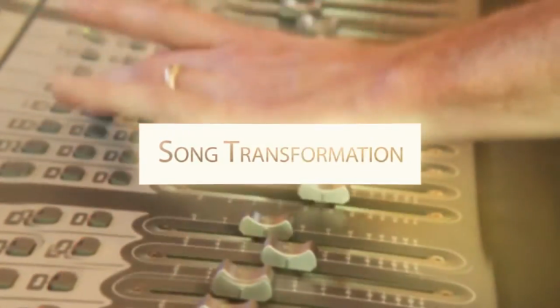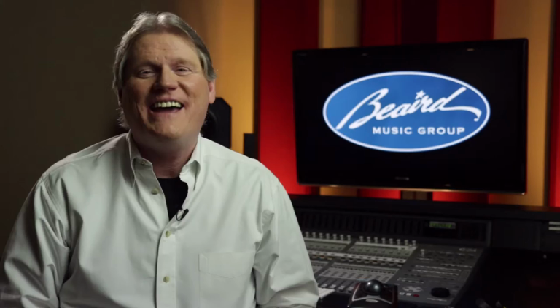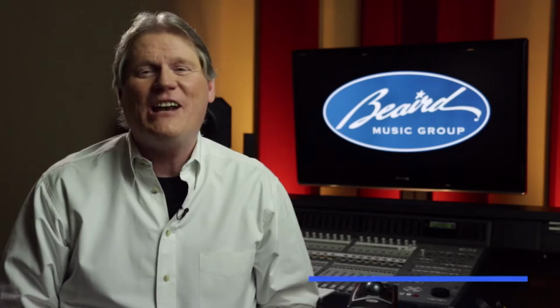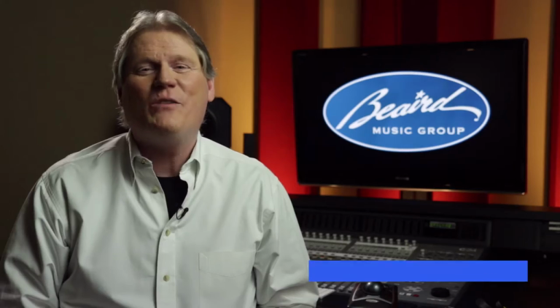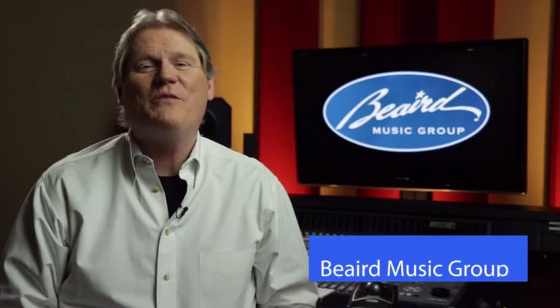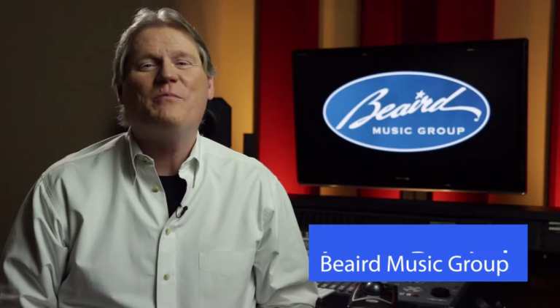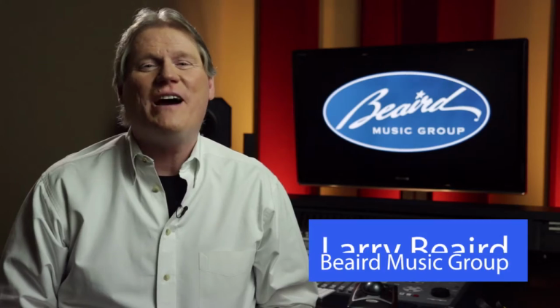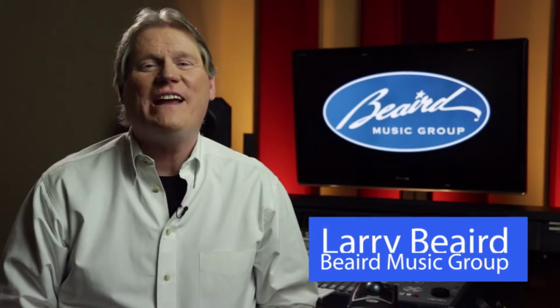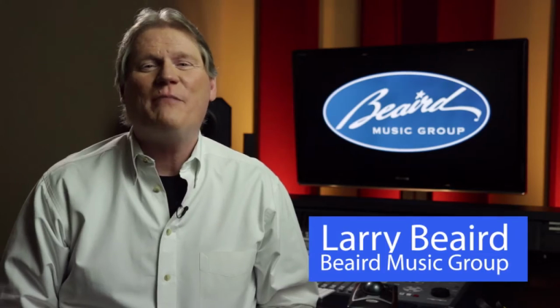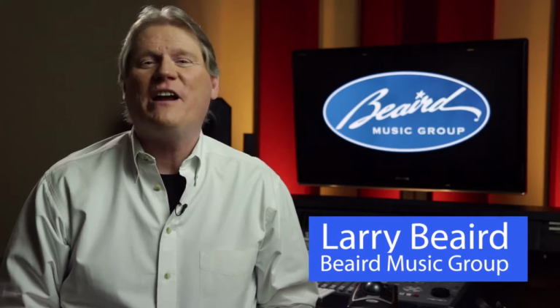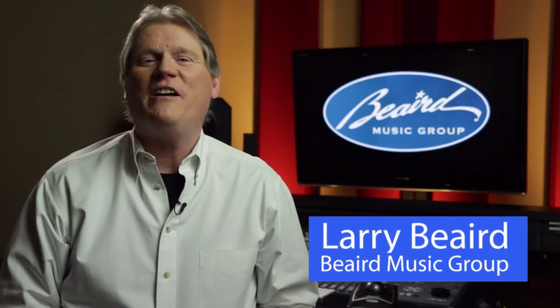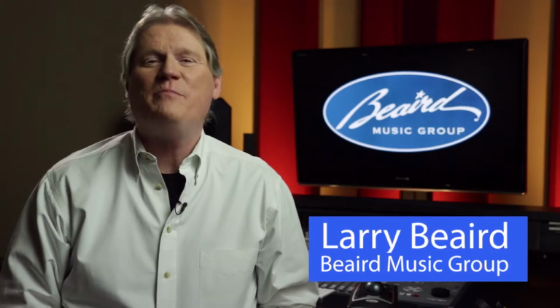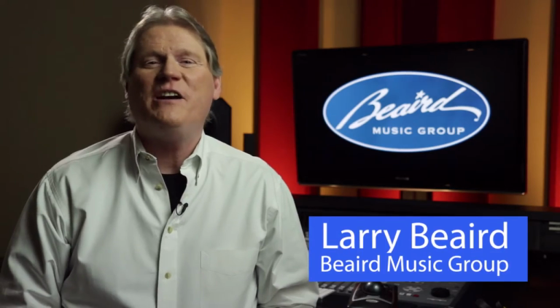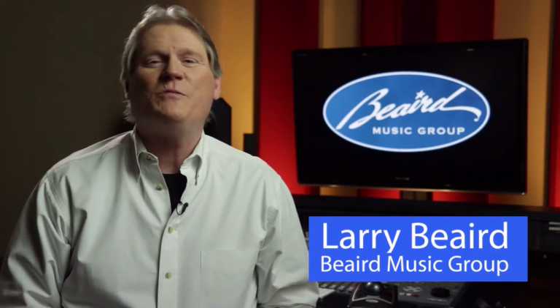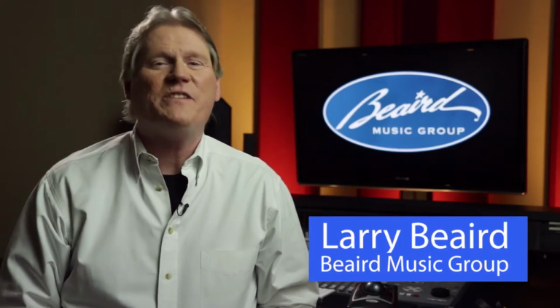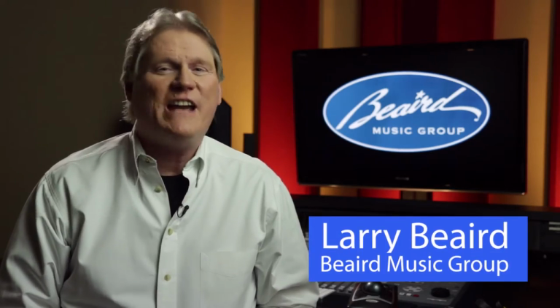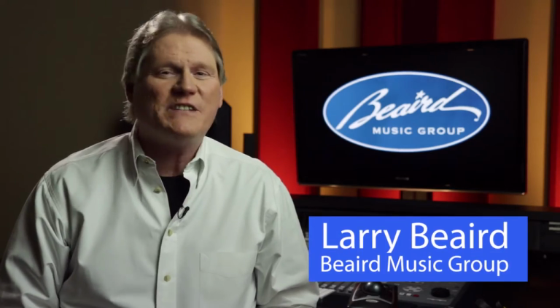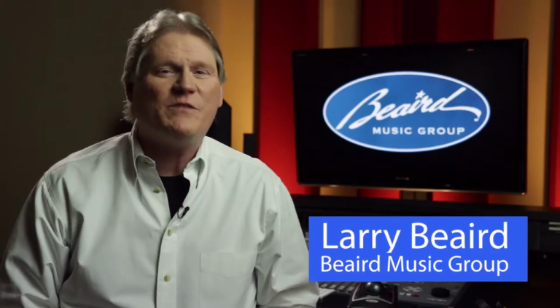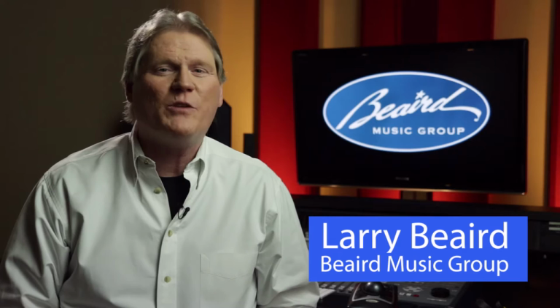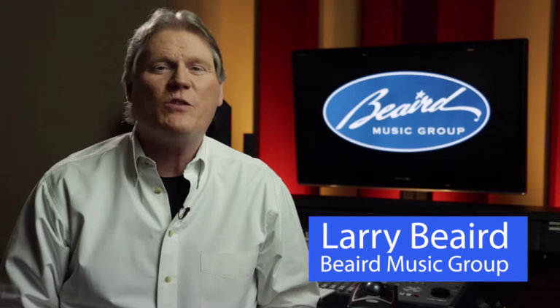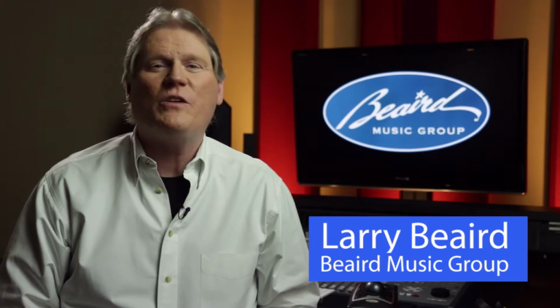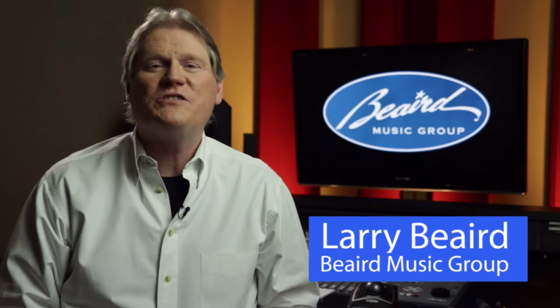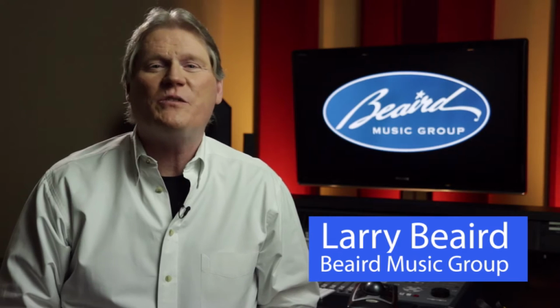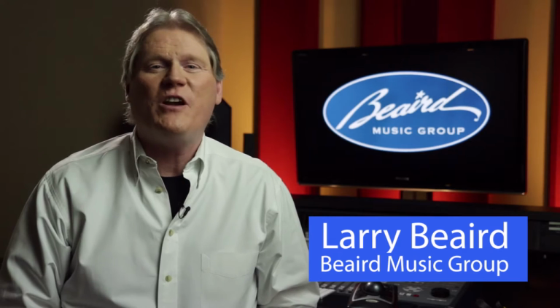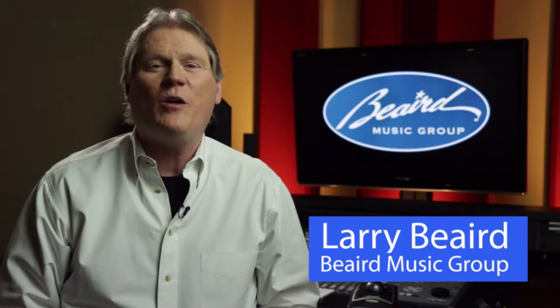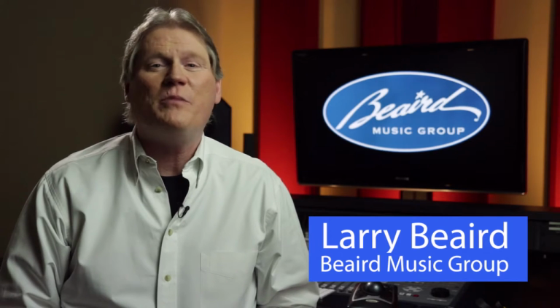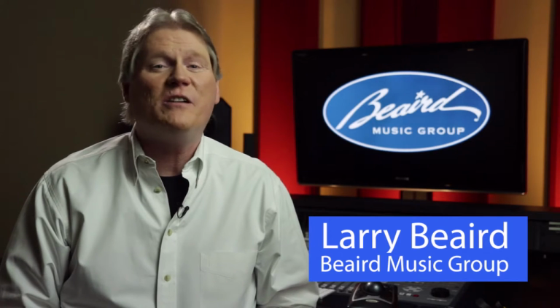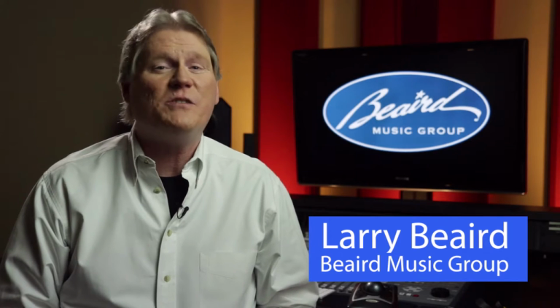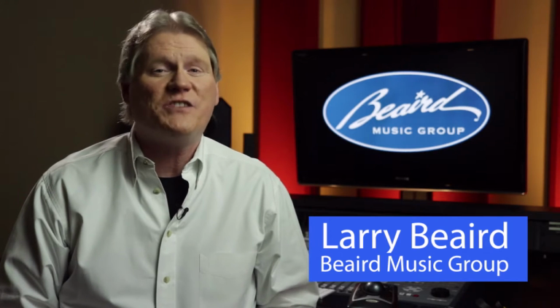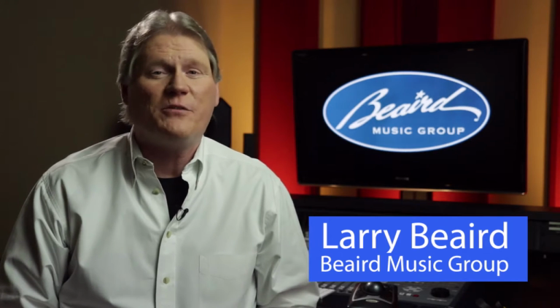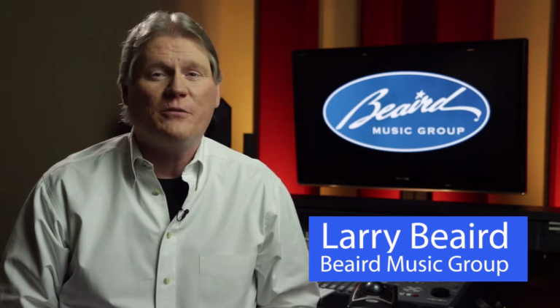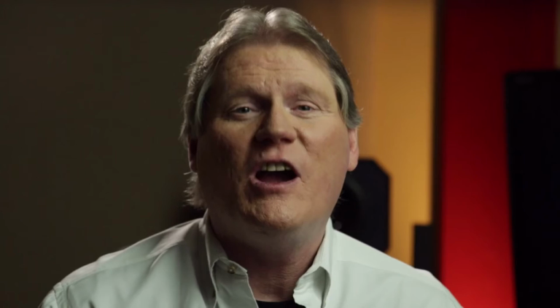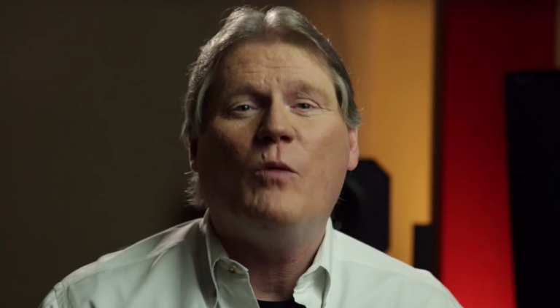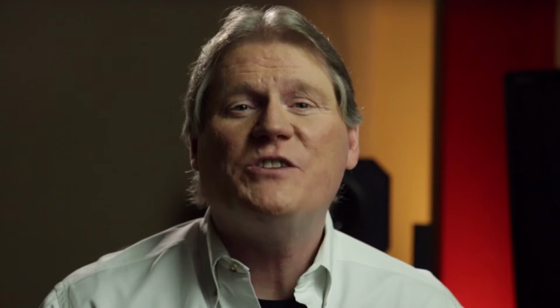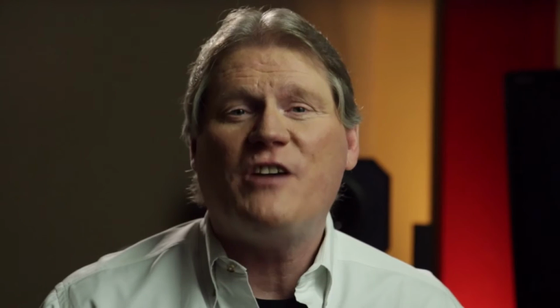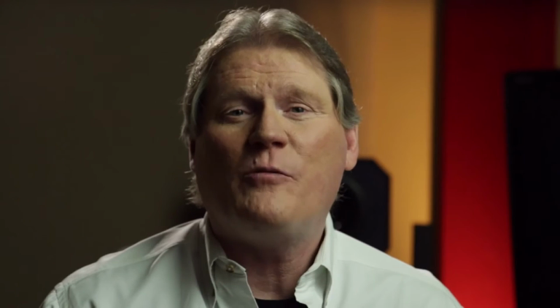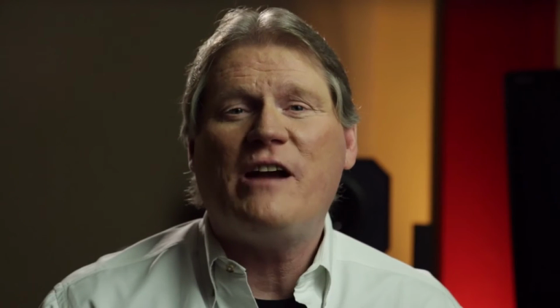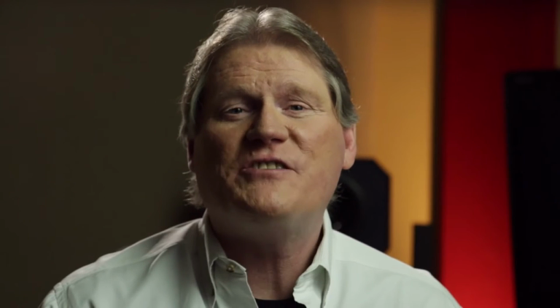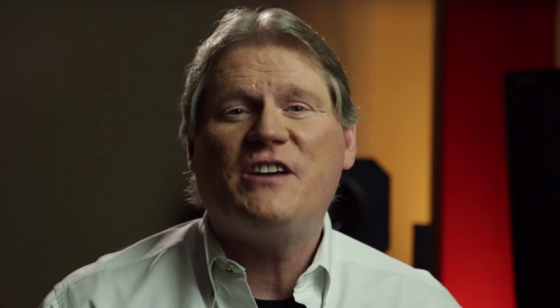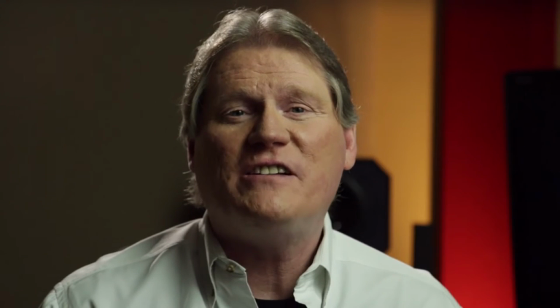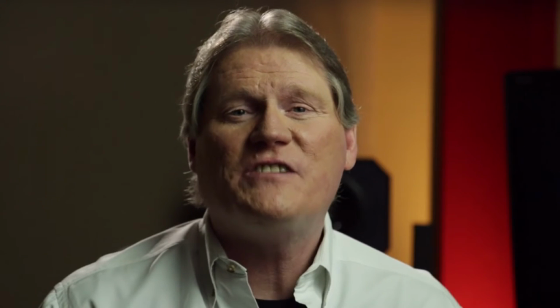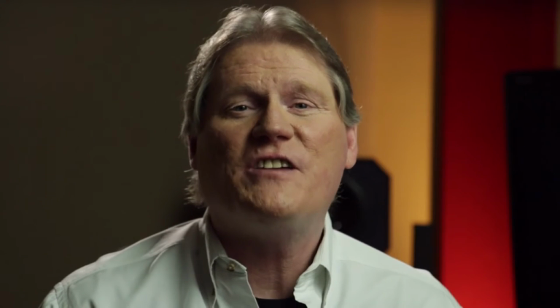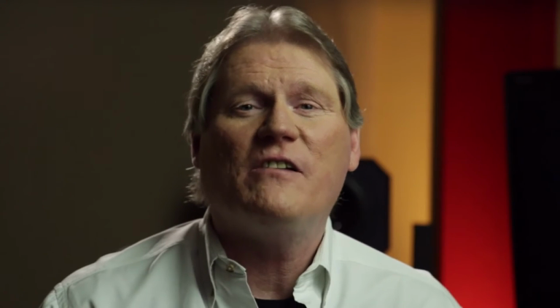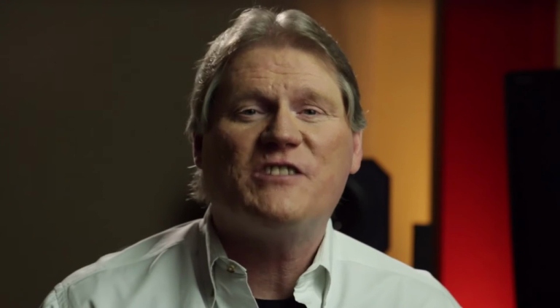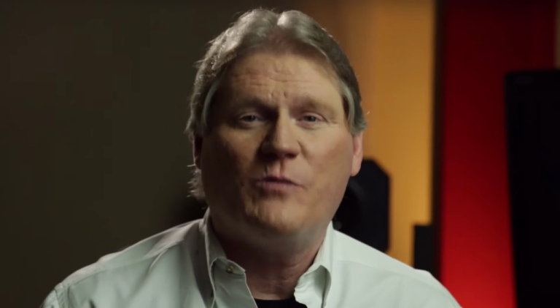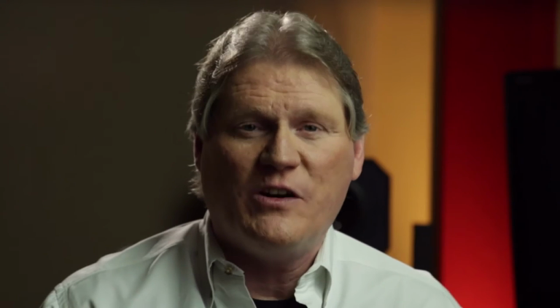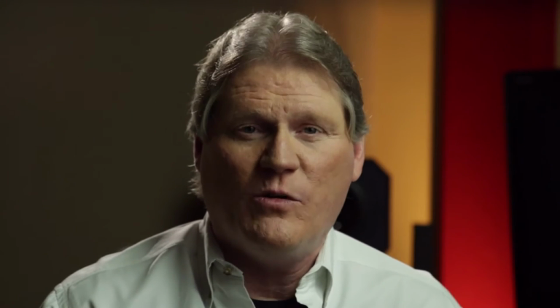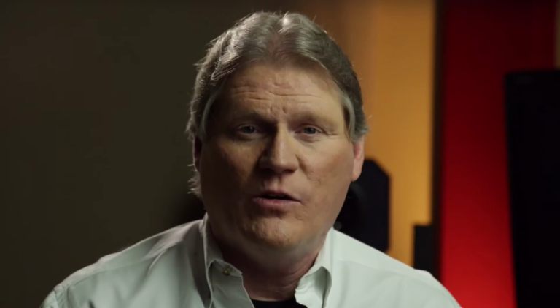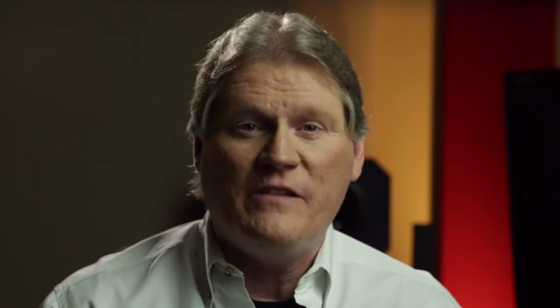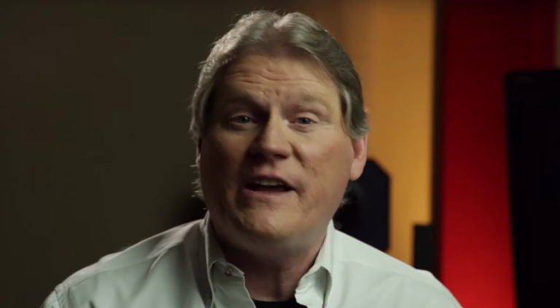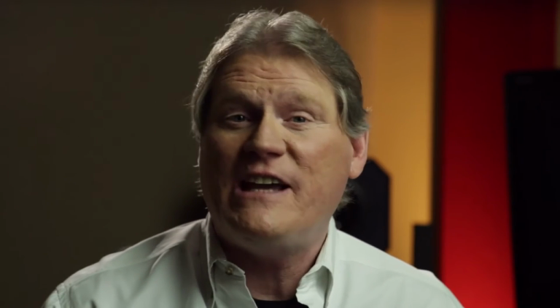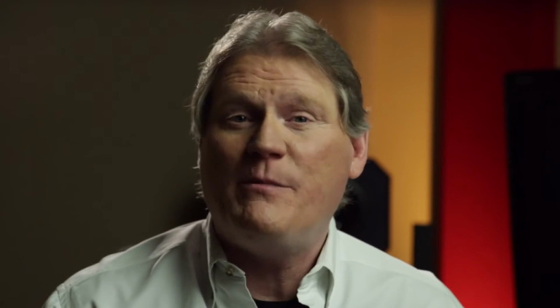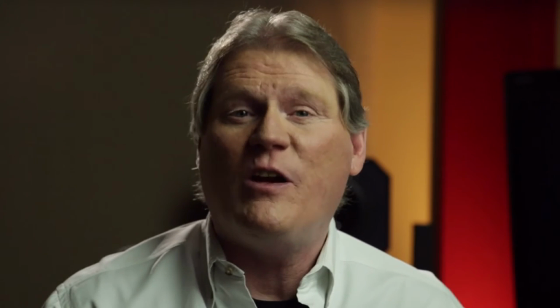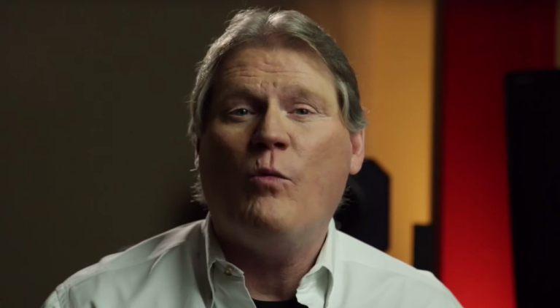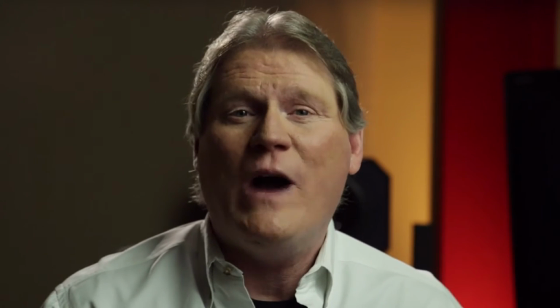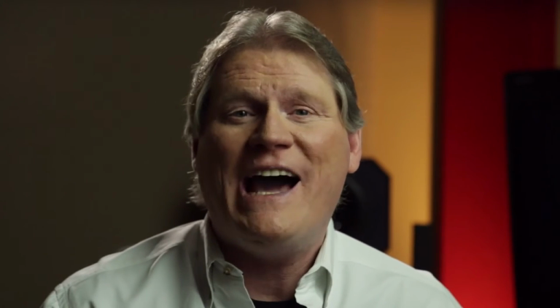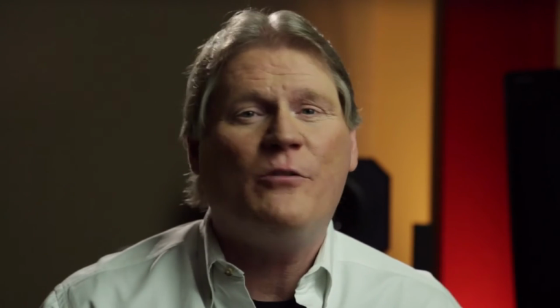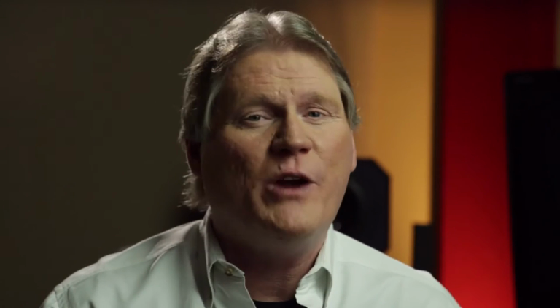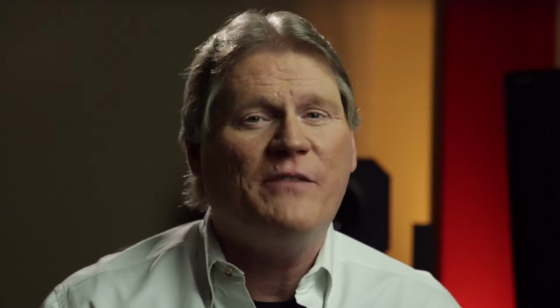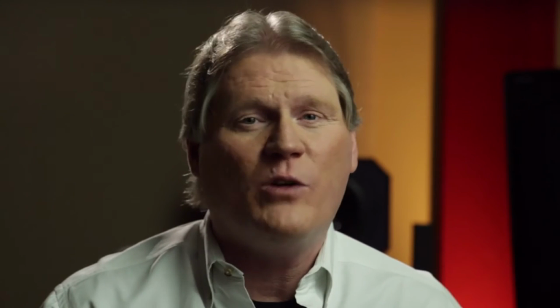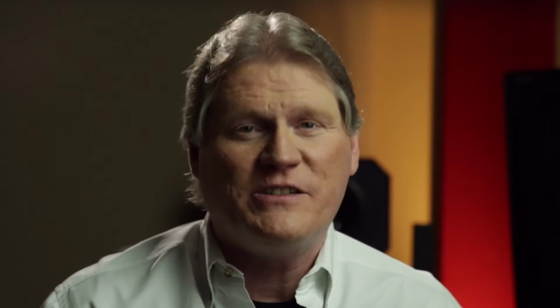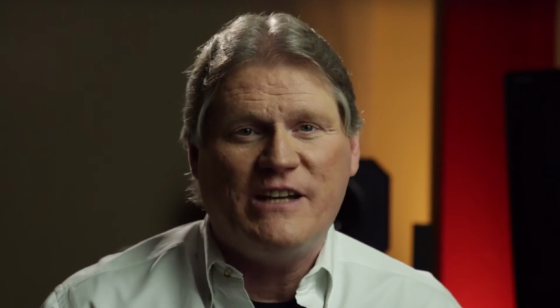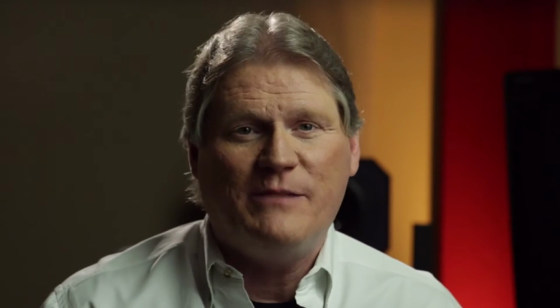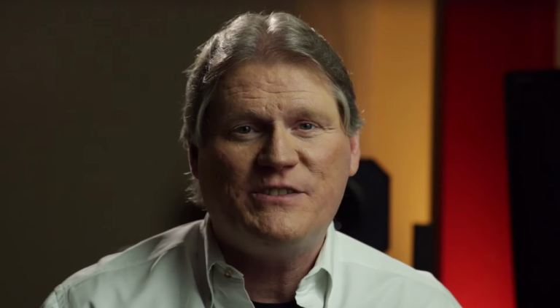Hello everybody, I'm Larry Beard with Nashville Recording Studio Beard Music Group. When songwriters send us songs to record, they come in a wide array of work tapes.